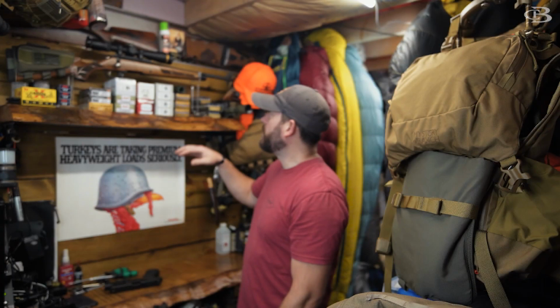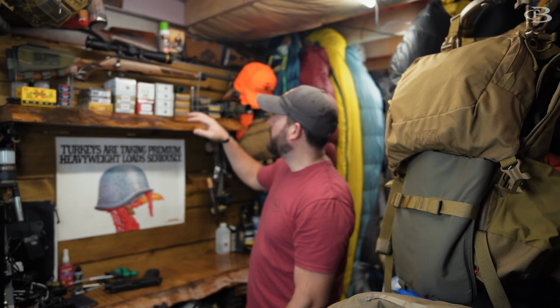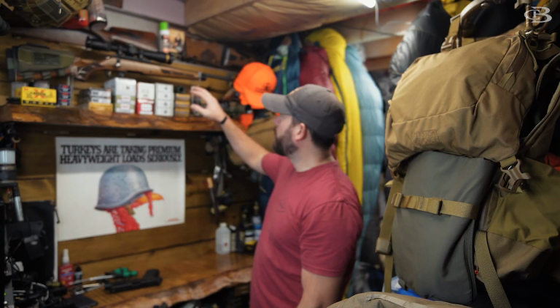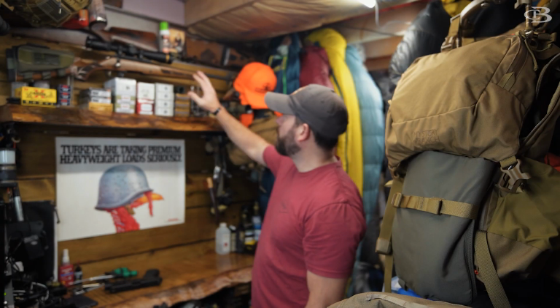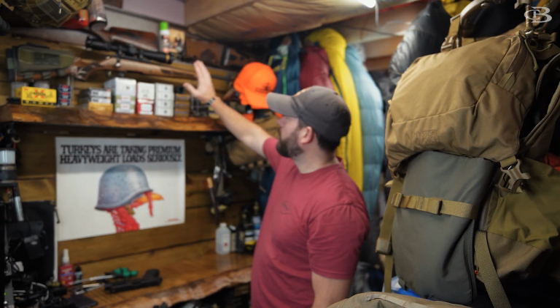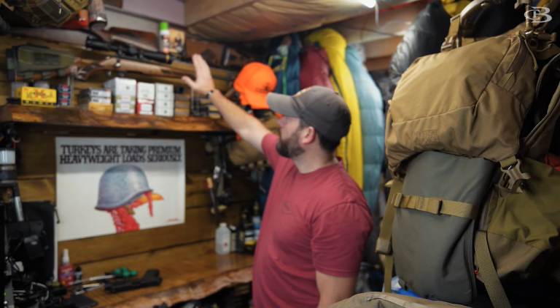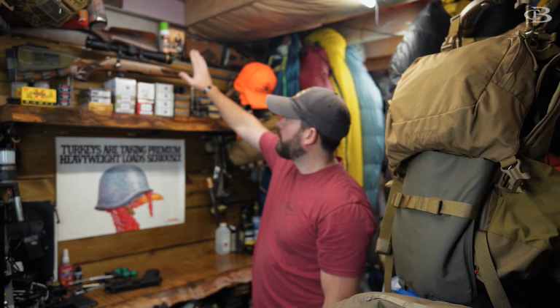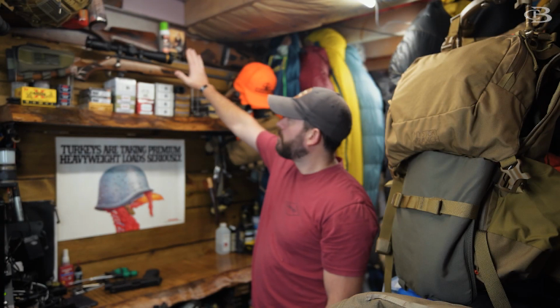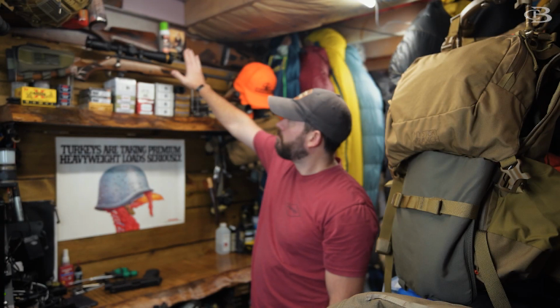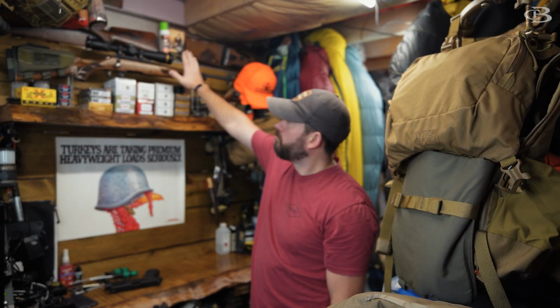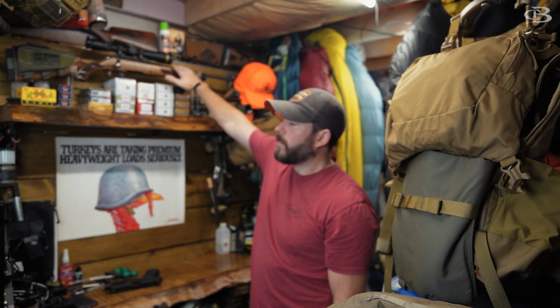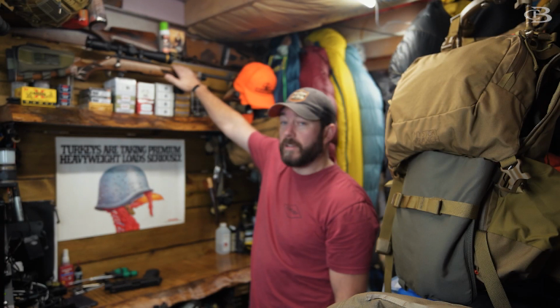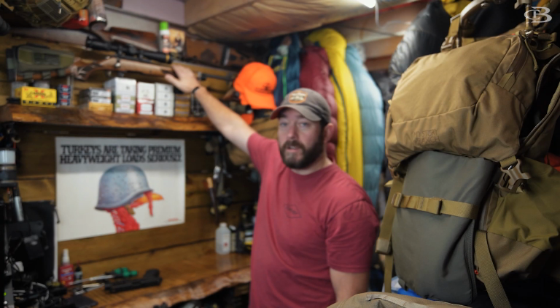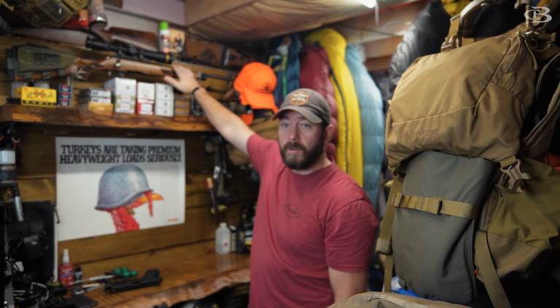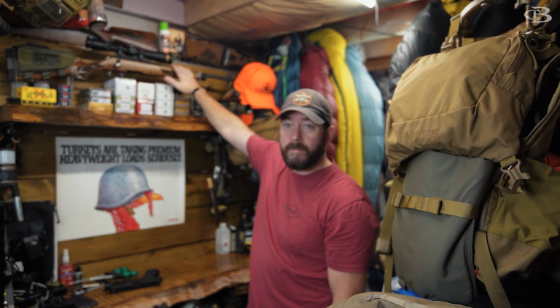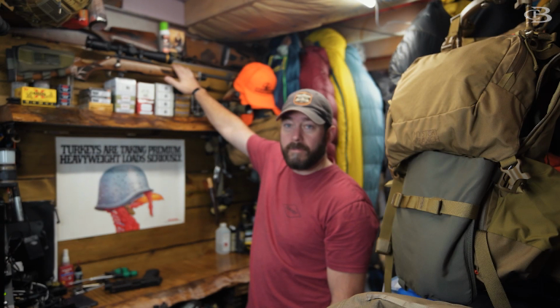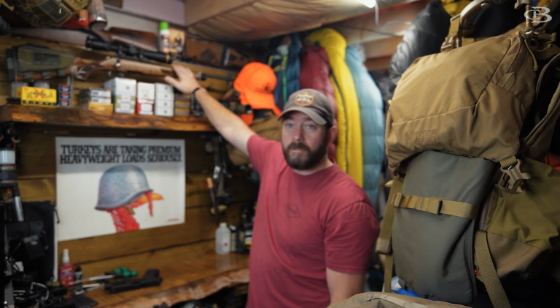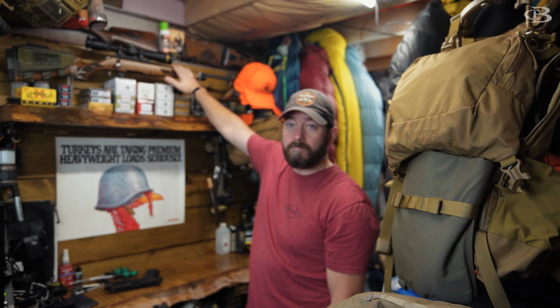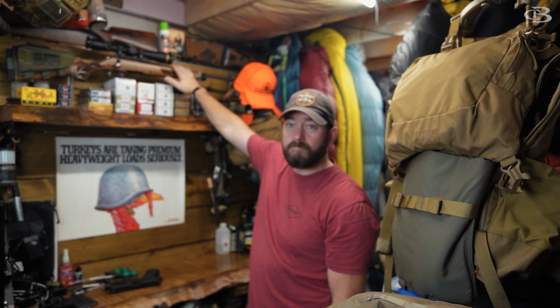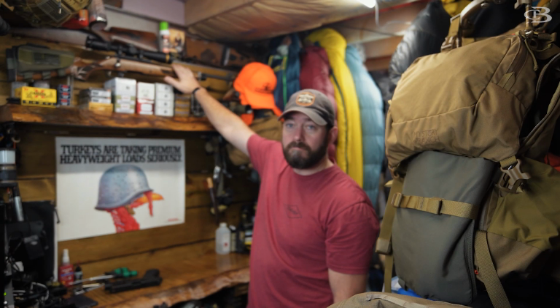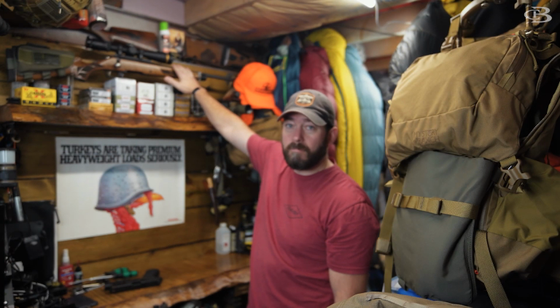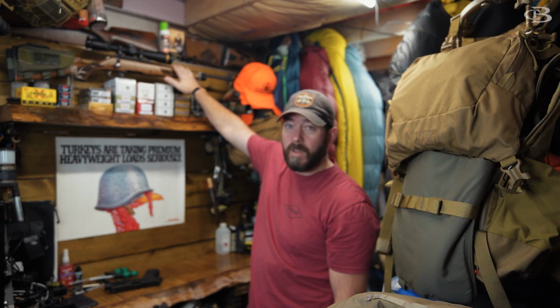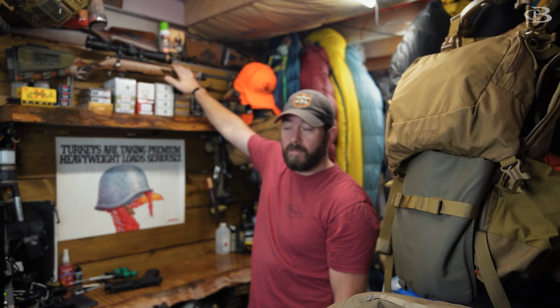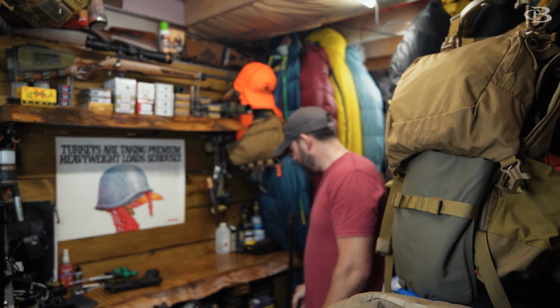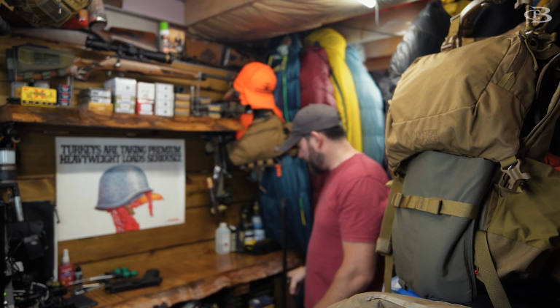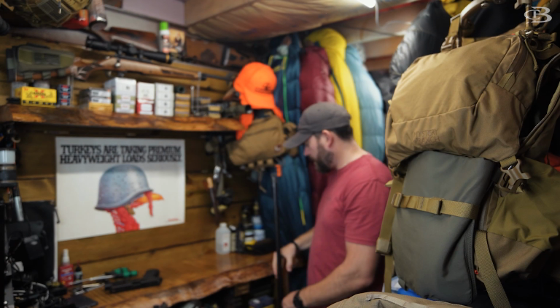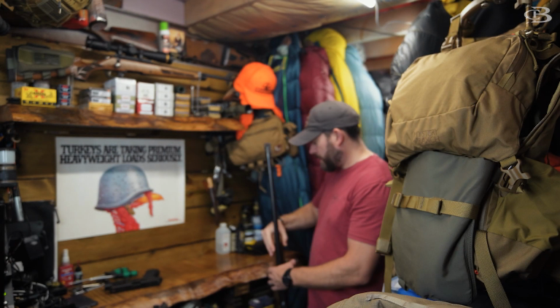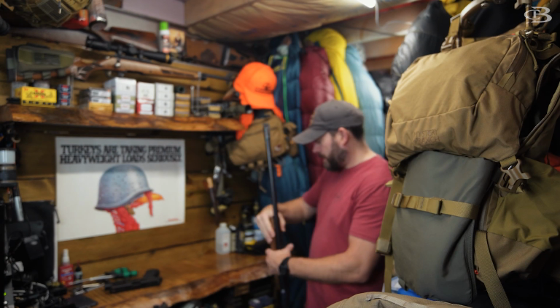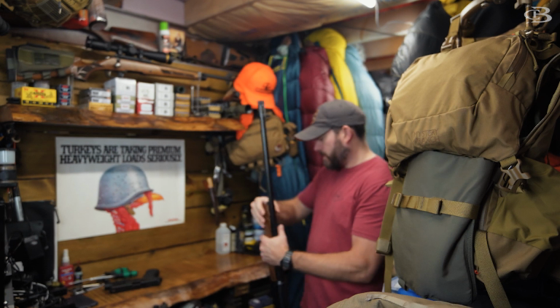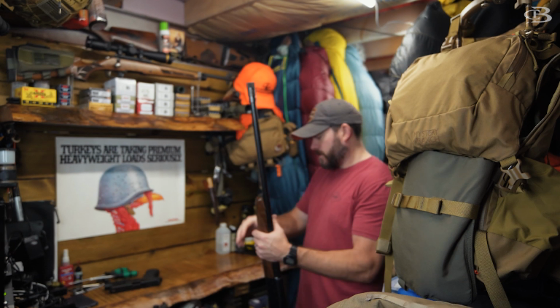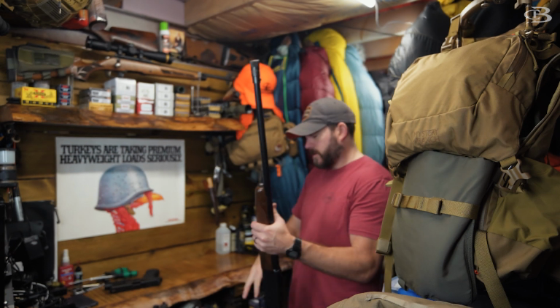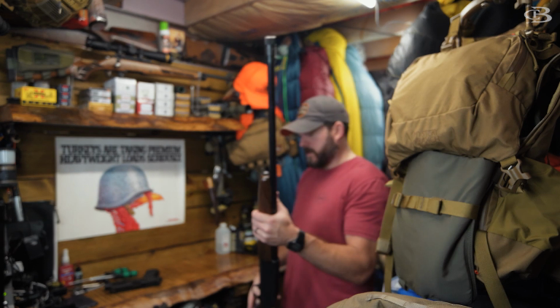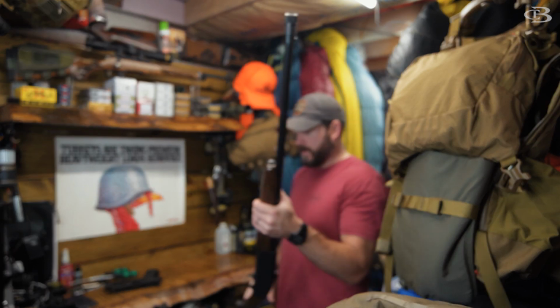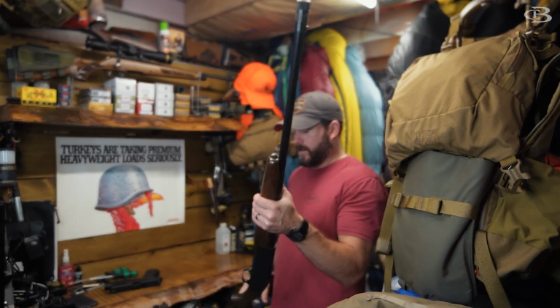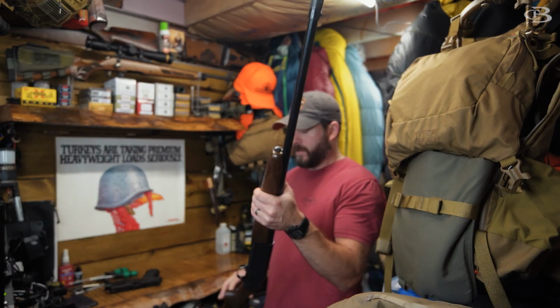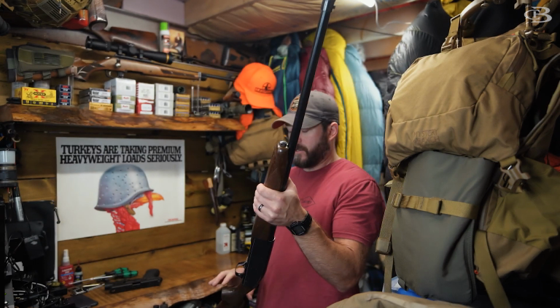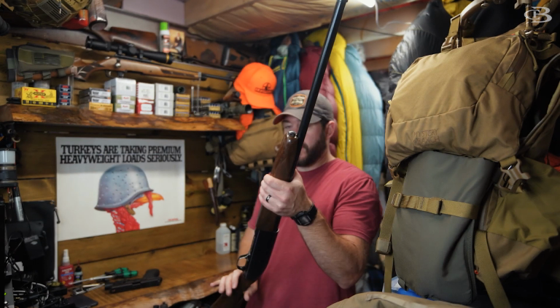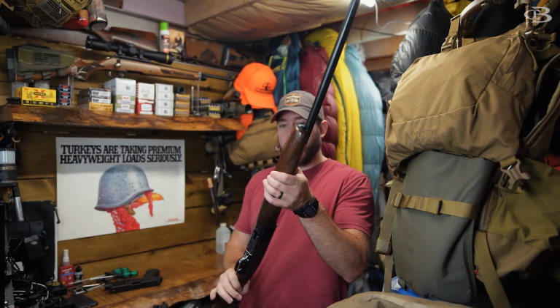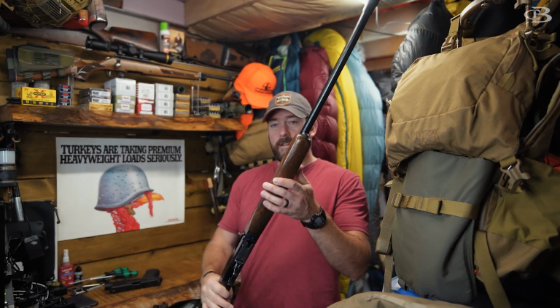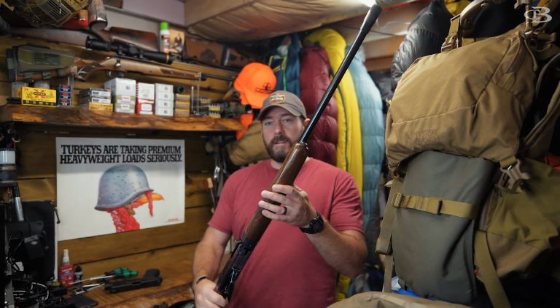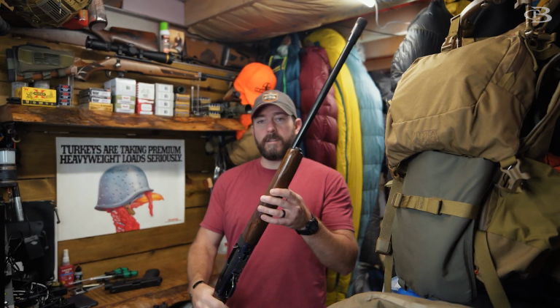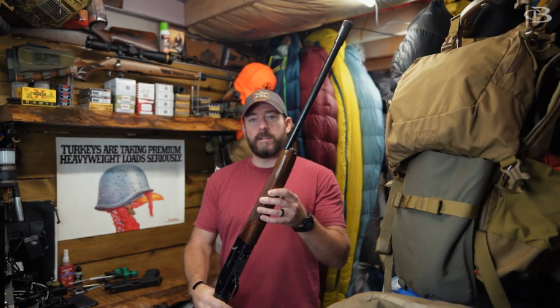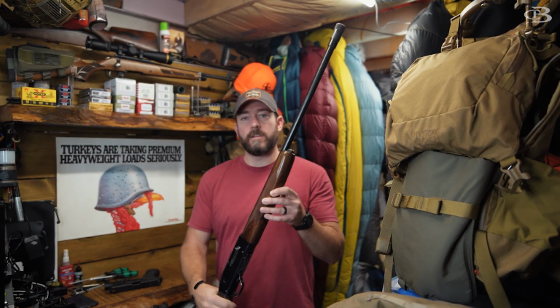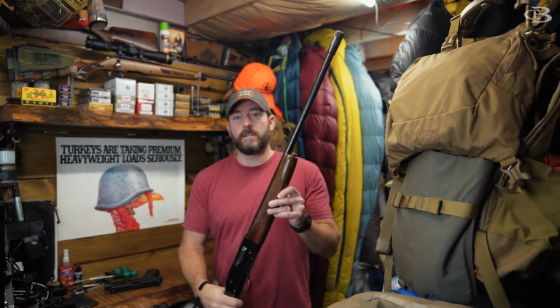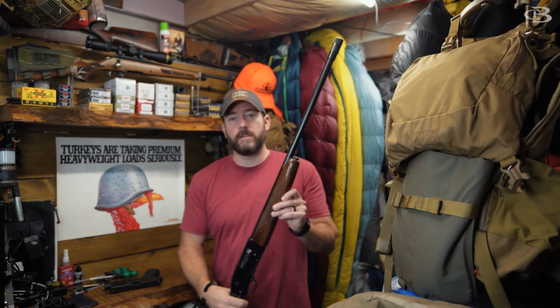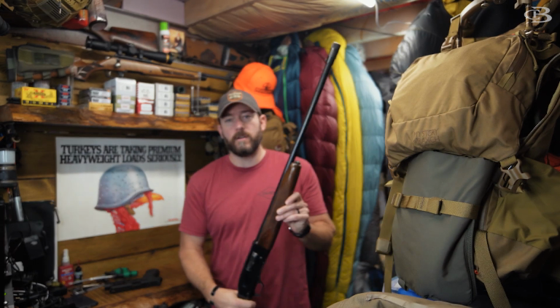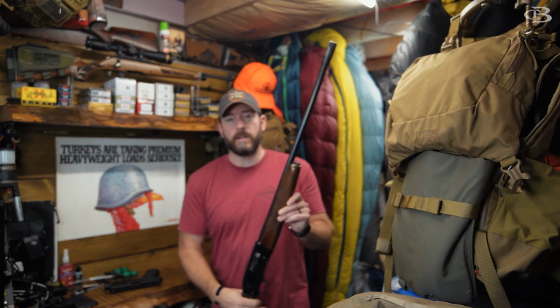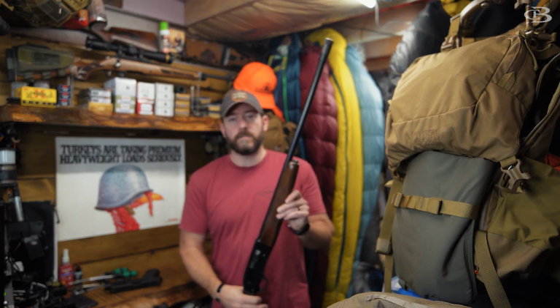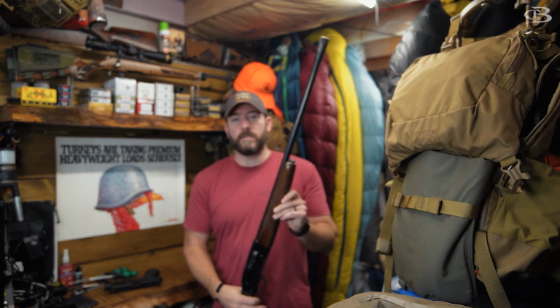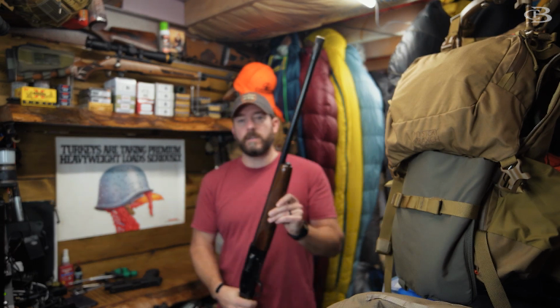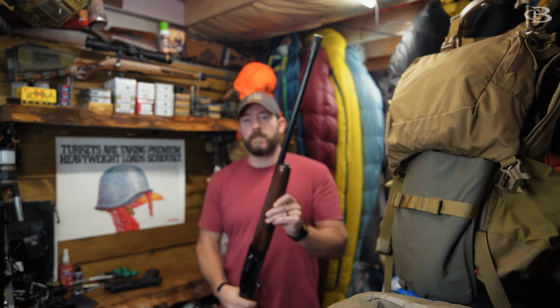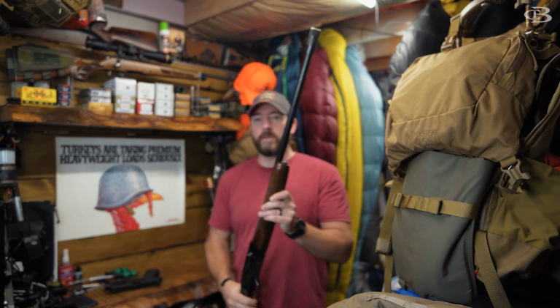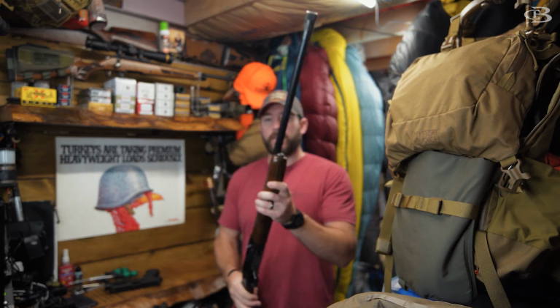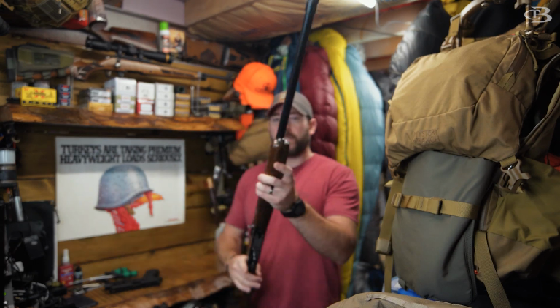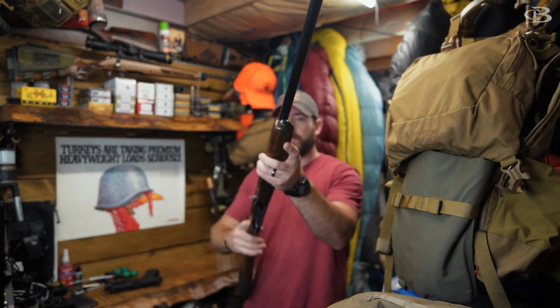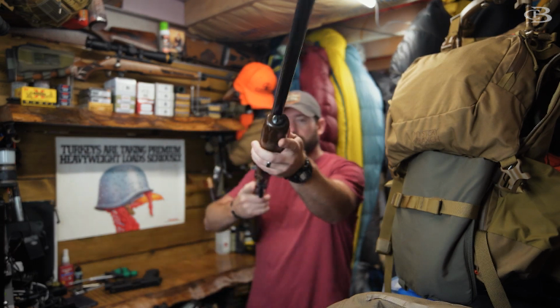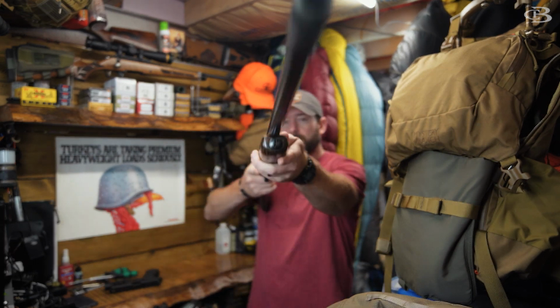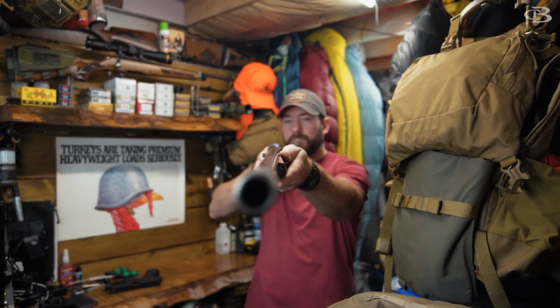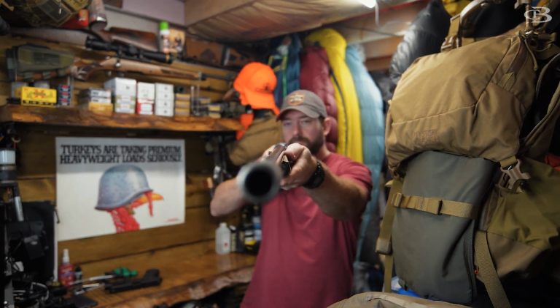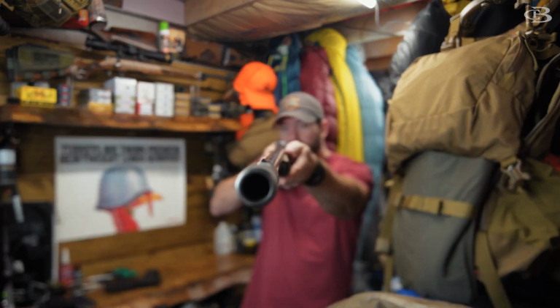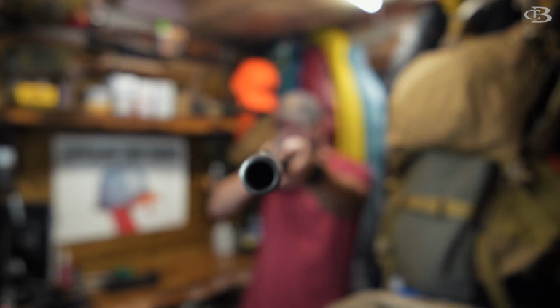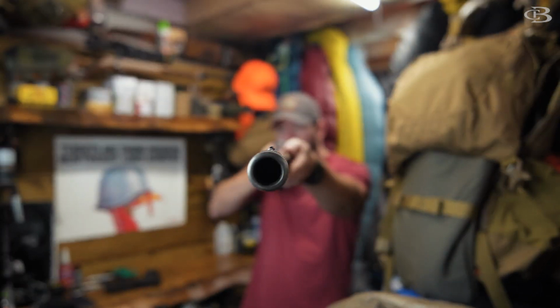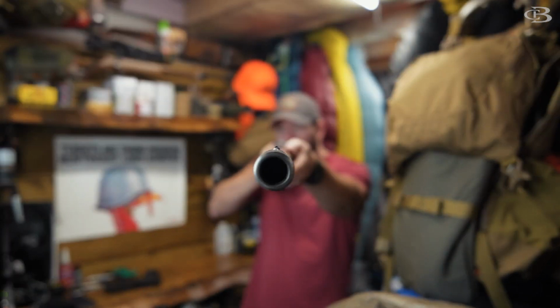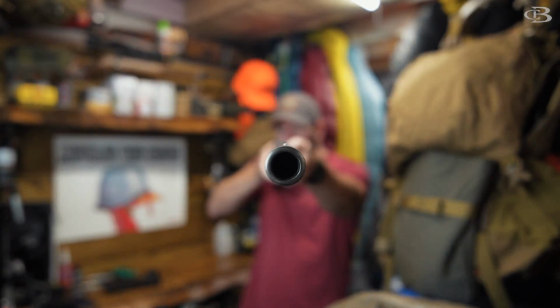Do you need it on a deer rifle? No. Do you need it on a shotgun that you're going to go hunt turkeys with? No.